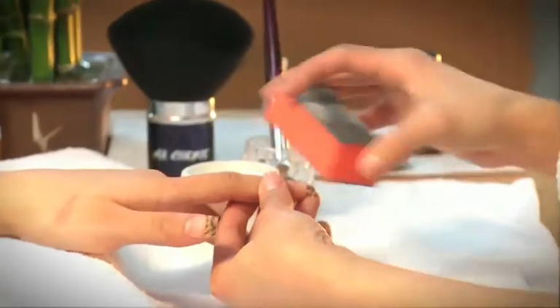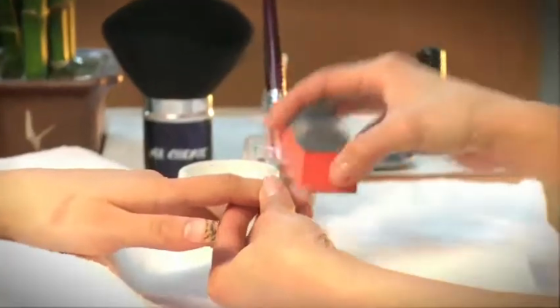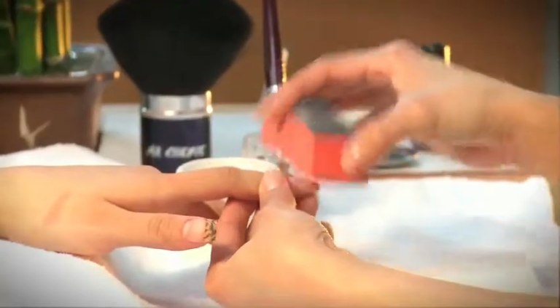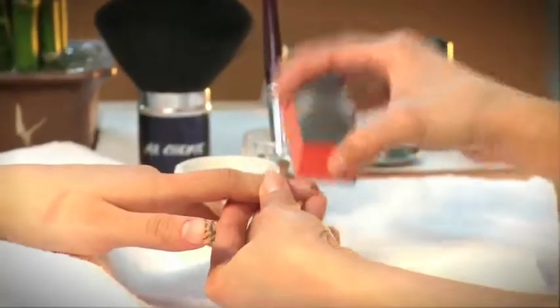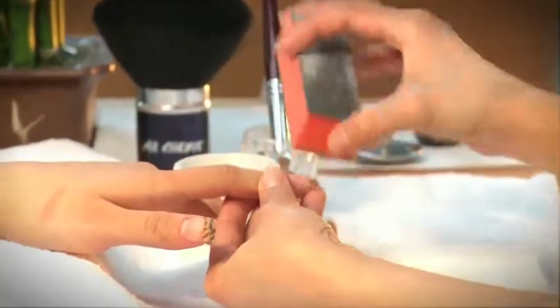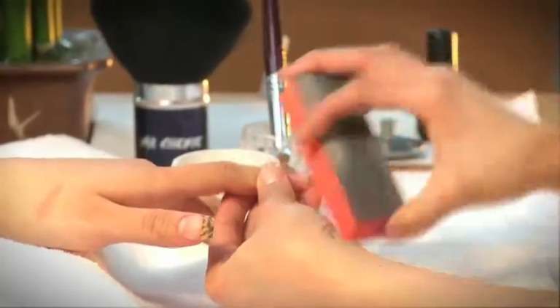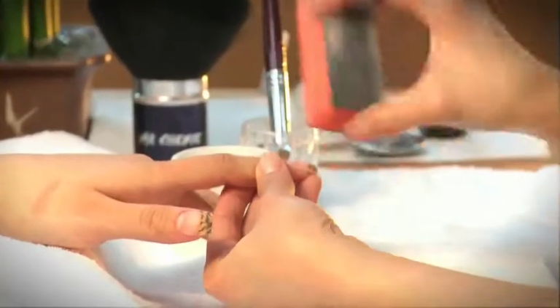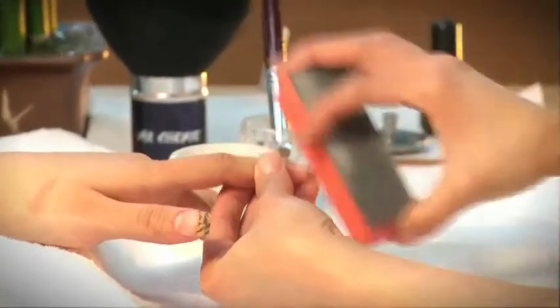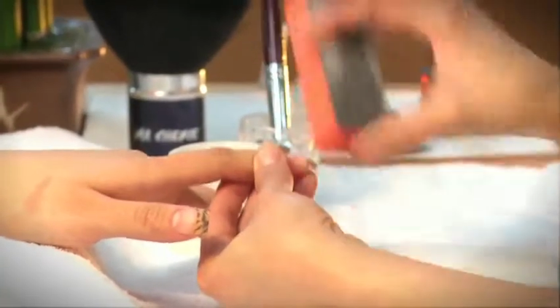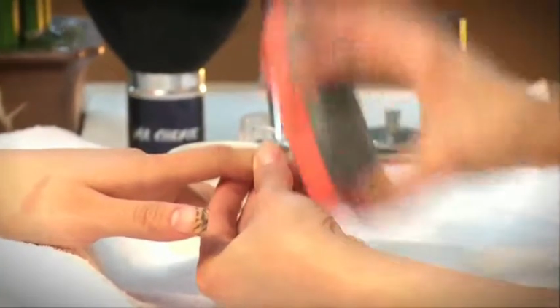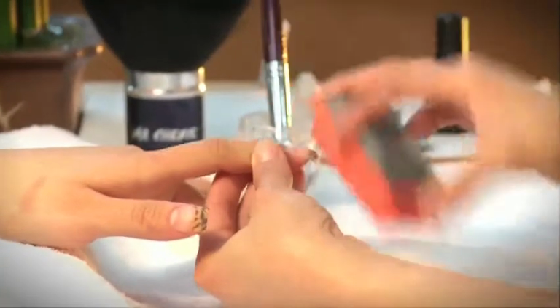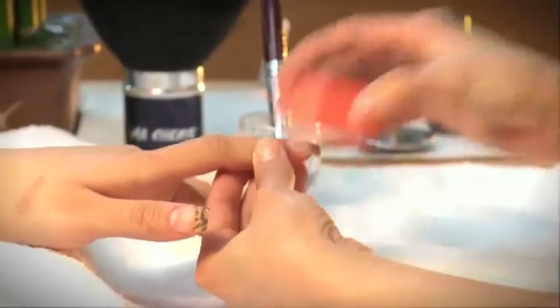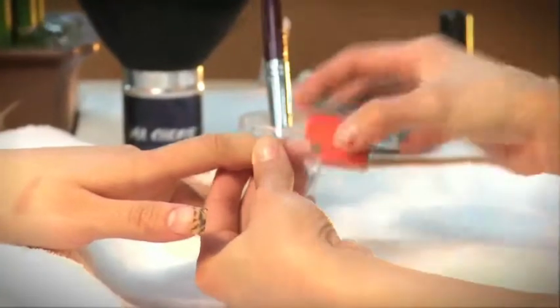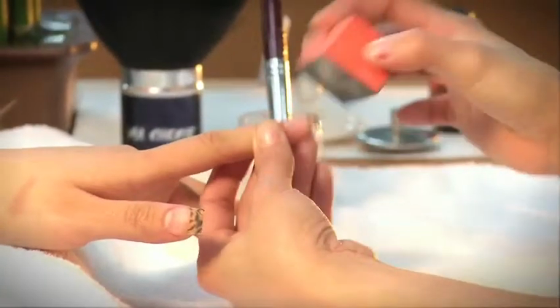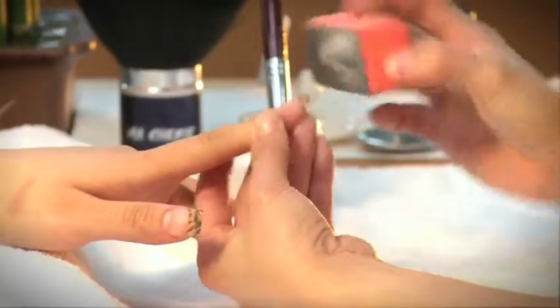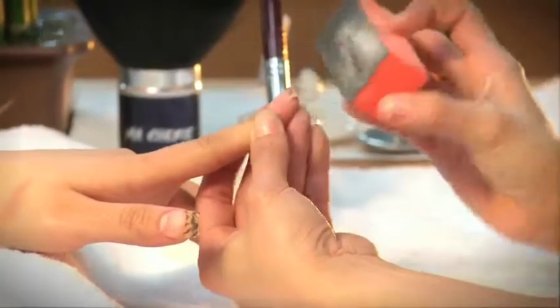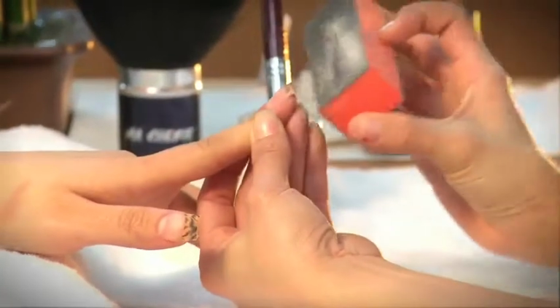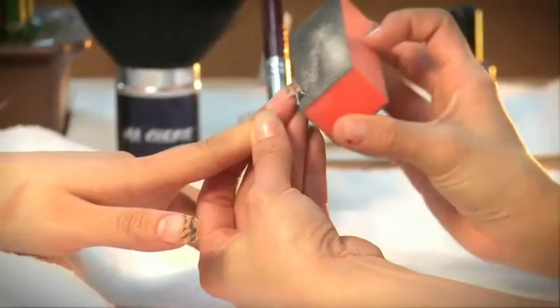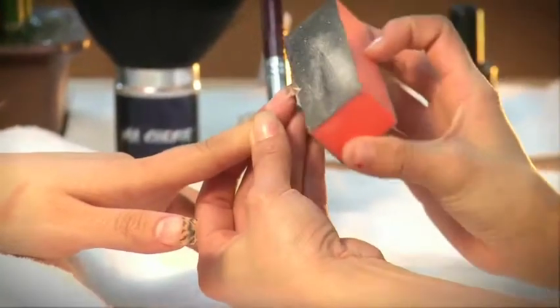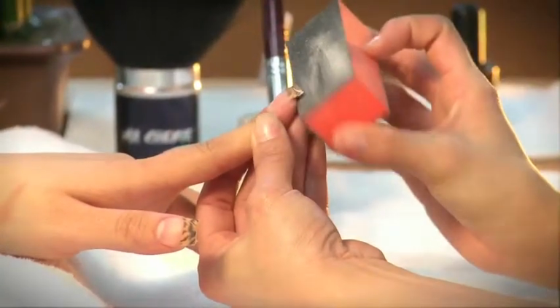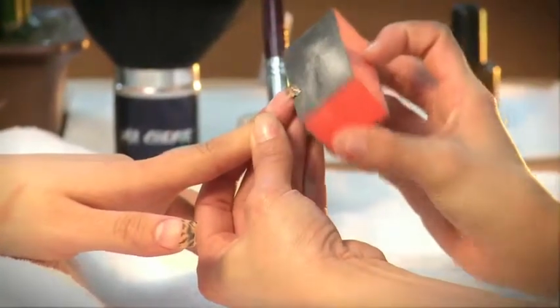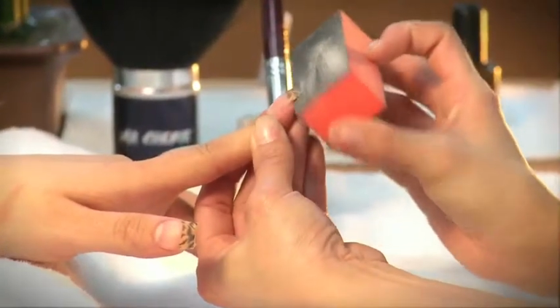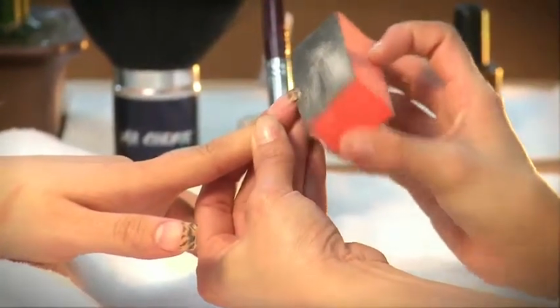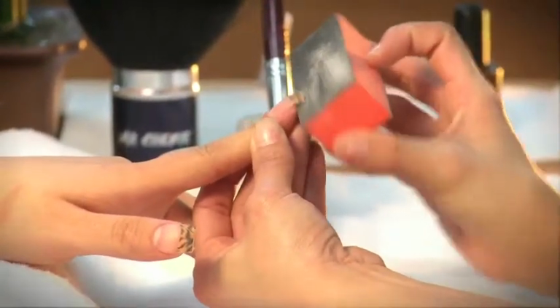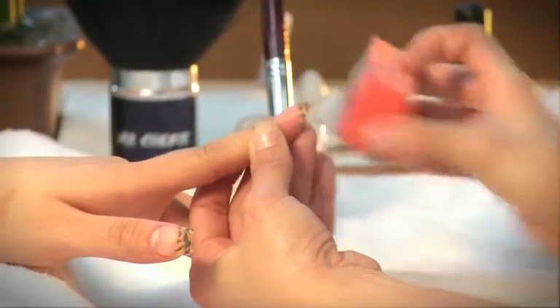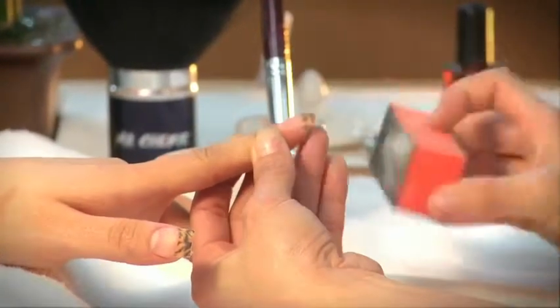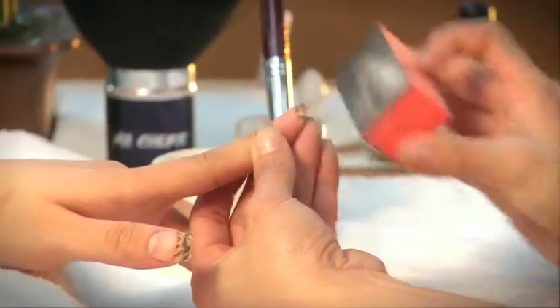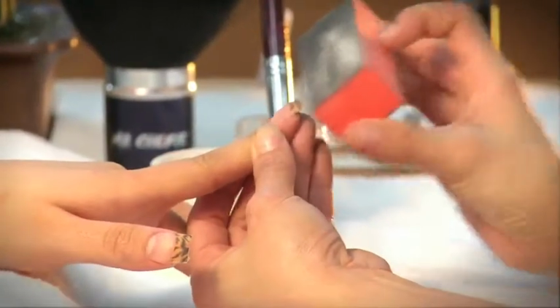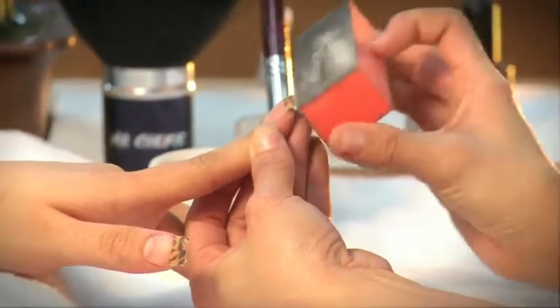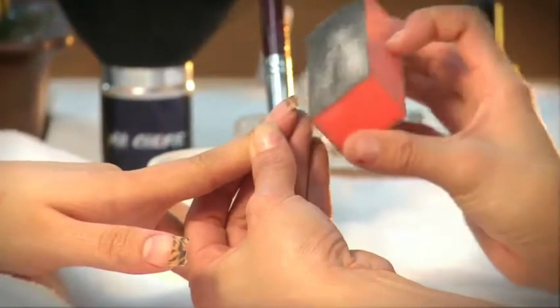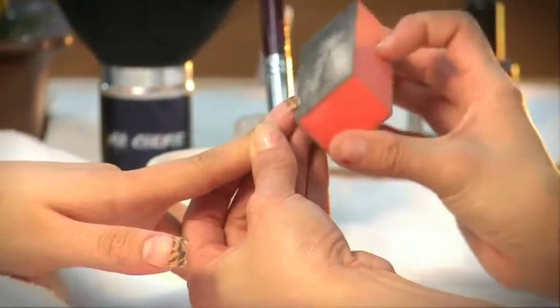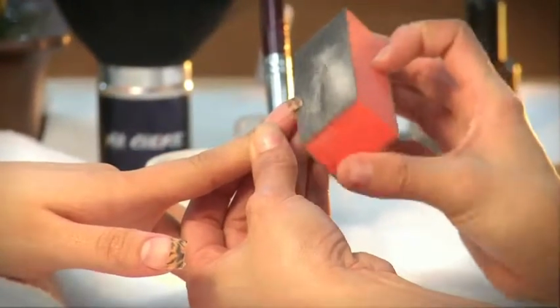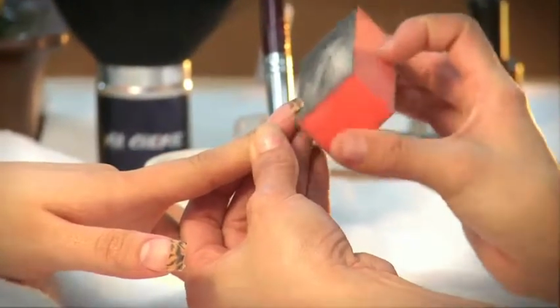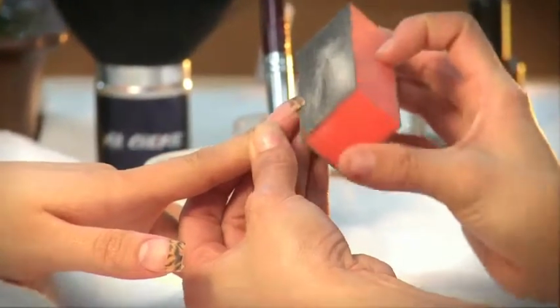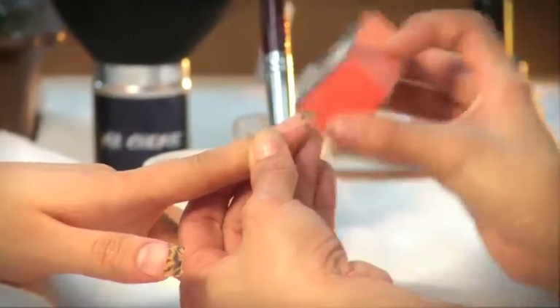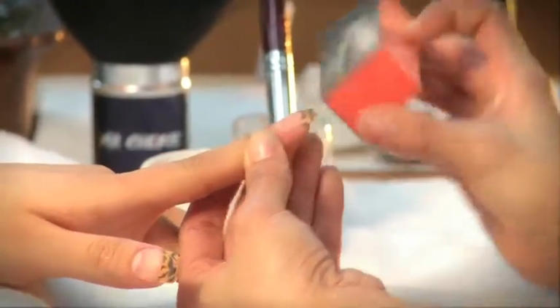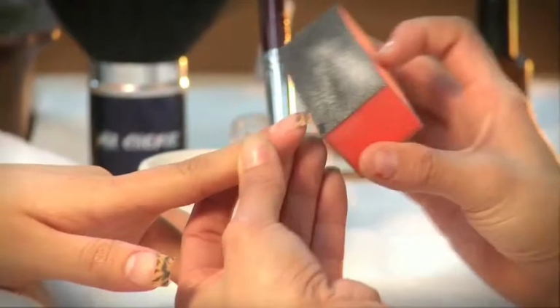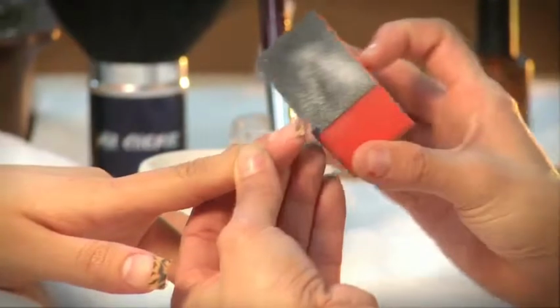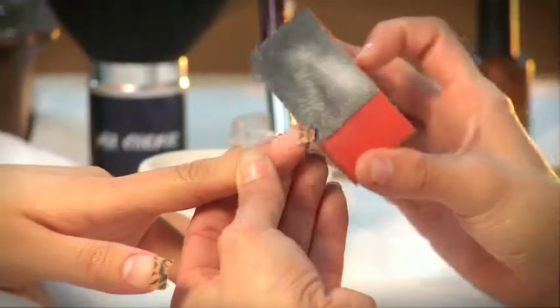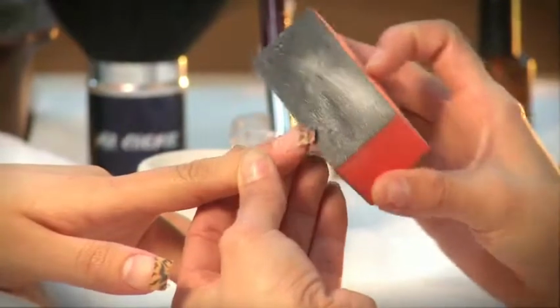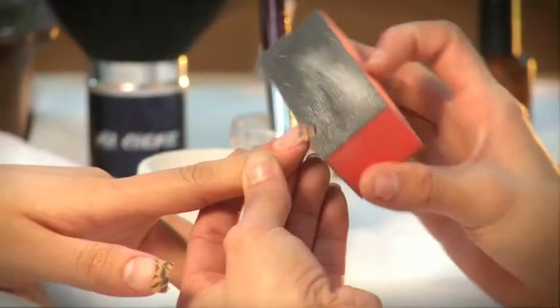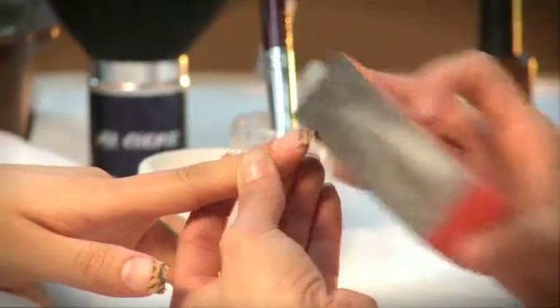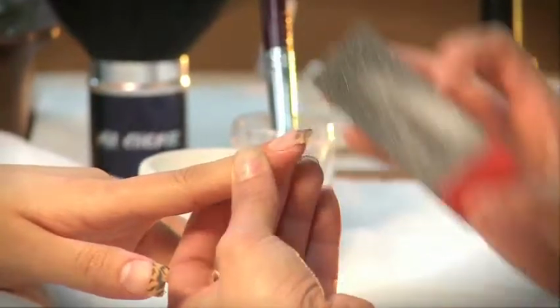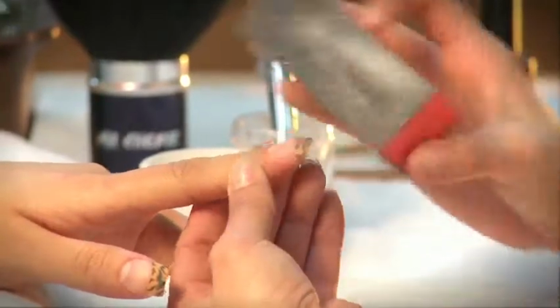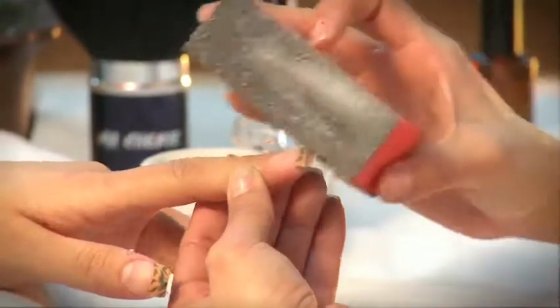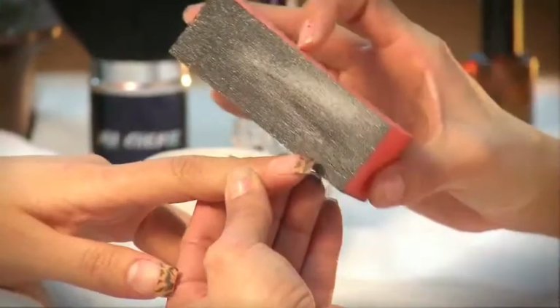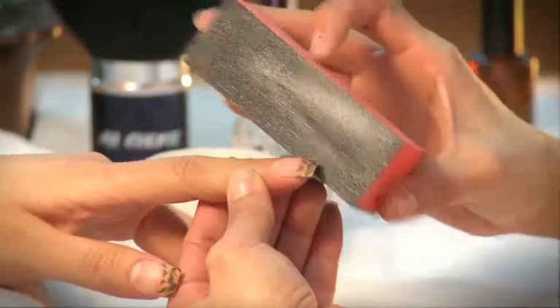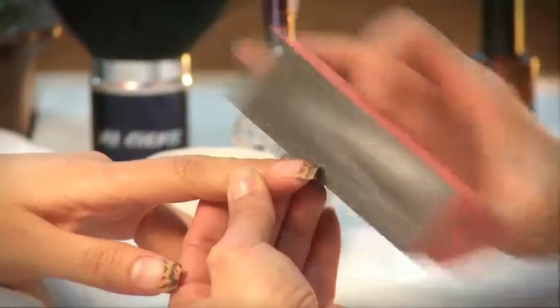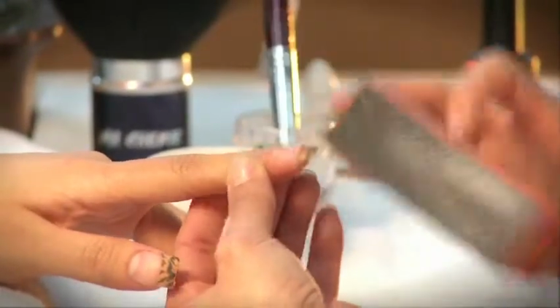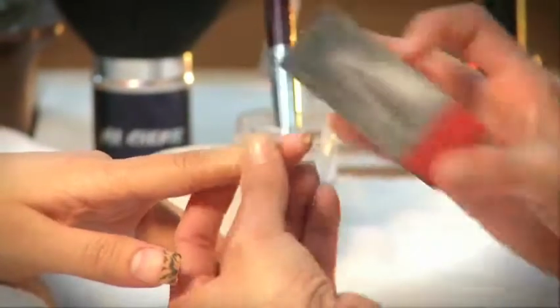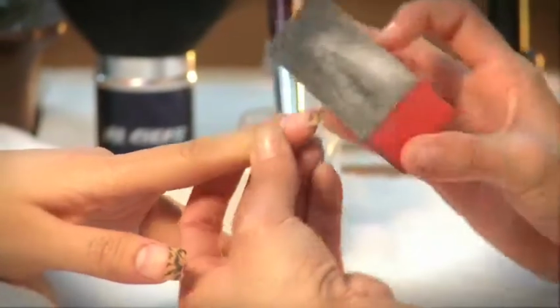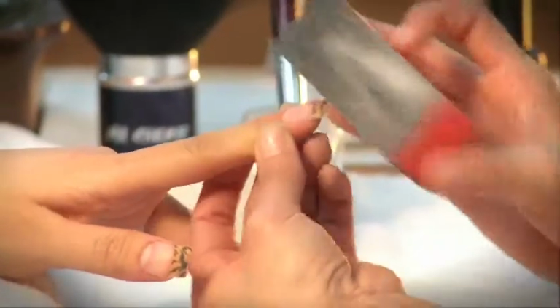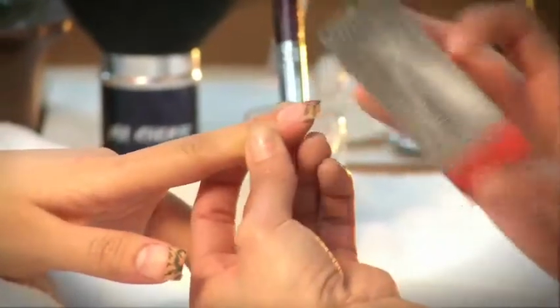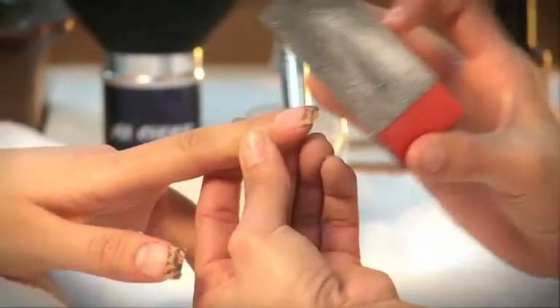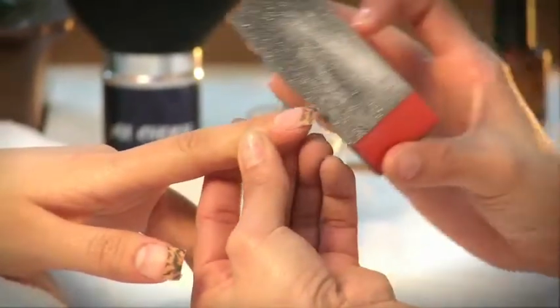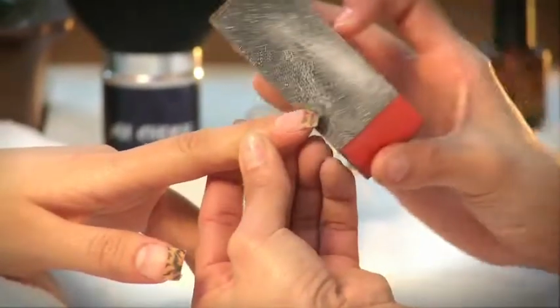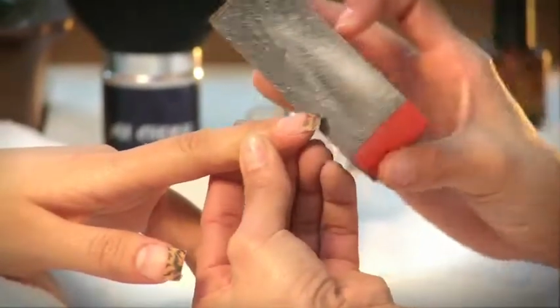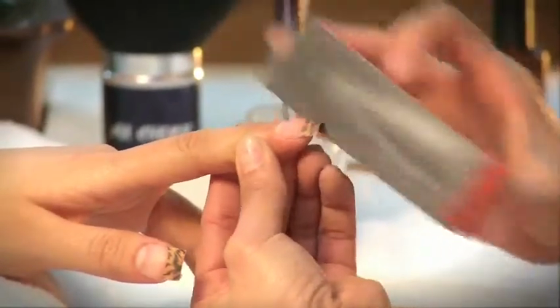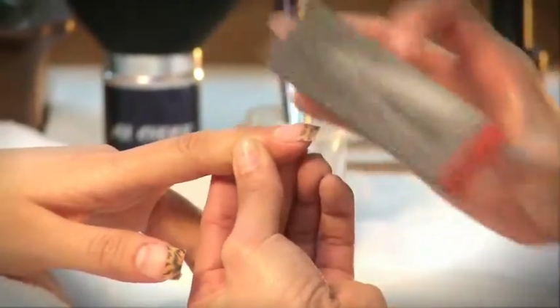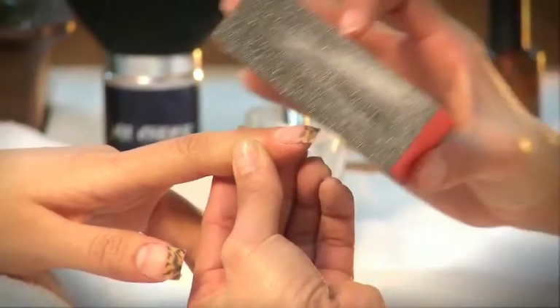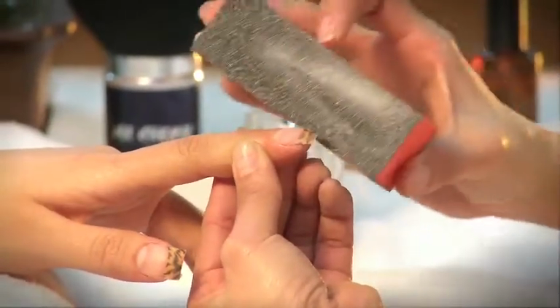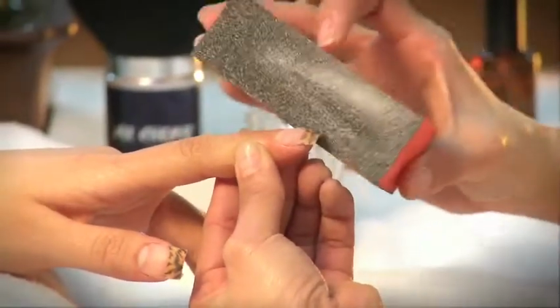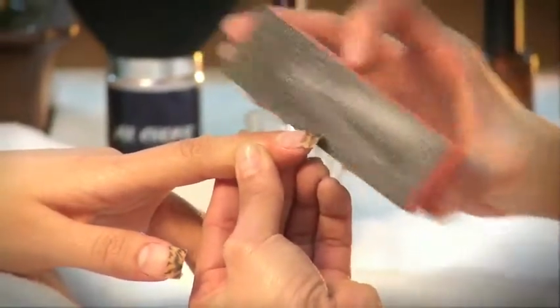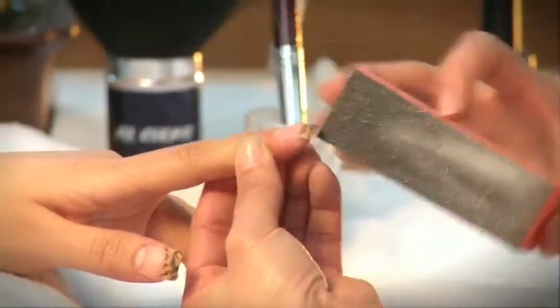After filing is complete, buff away any sharp or rough edges around and on top of the nail, and then dust away all loose particles.